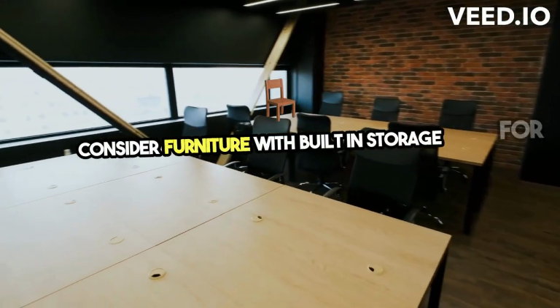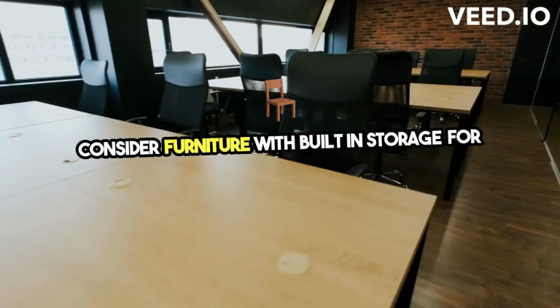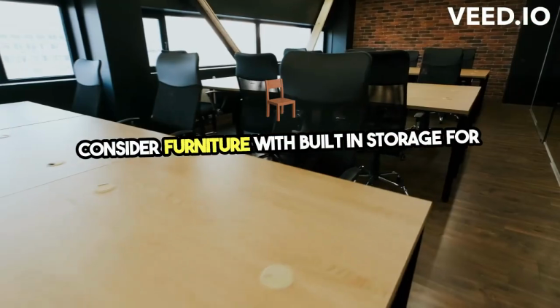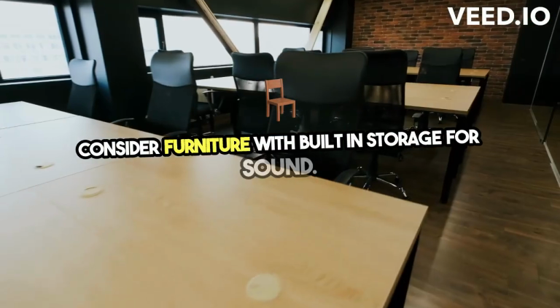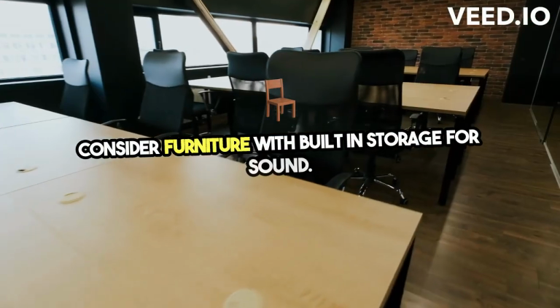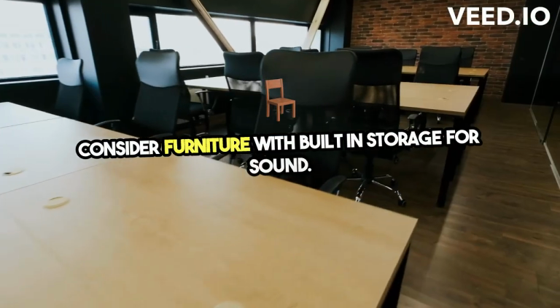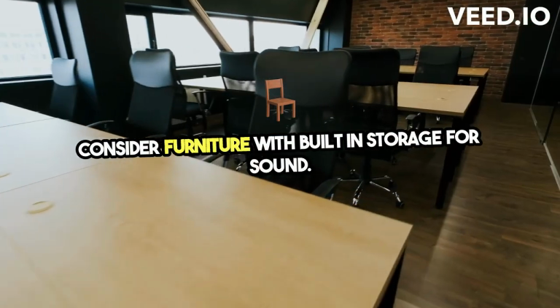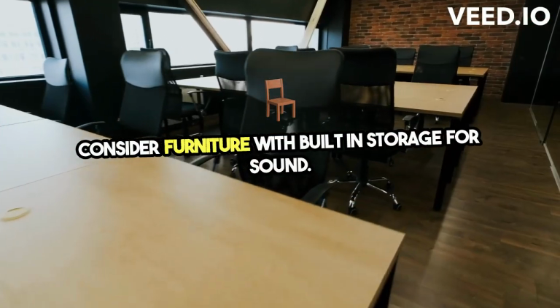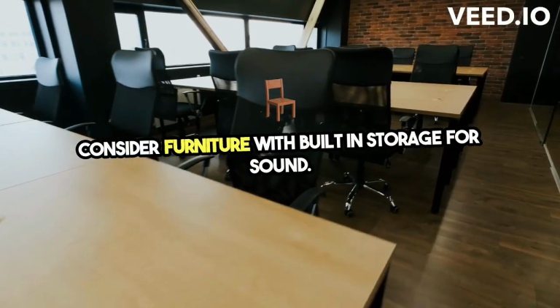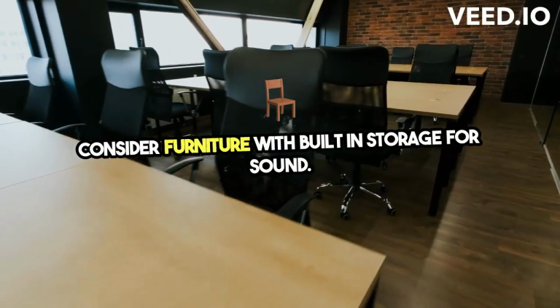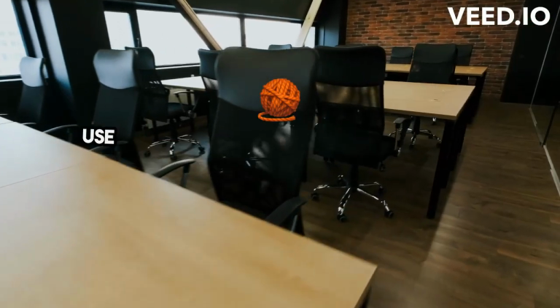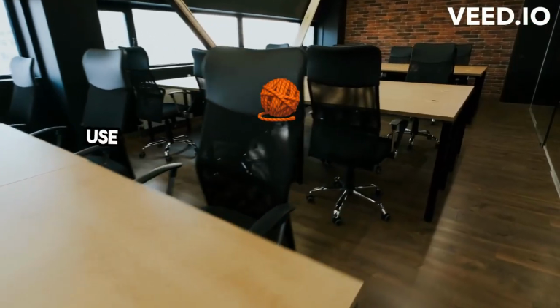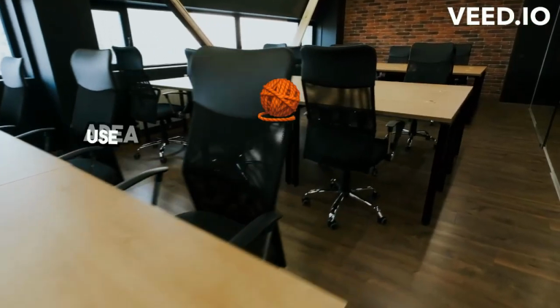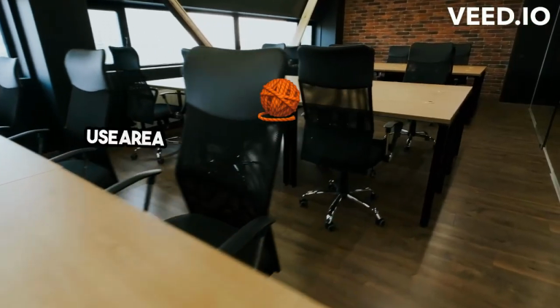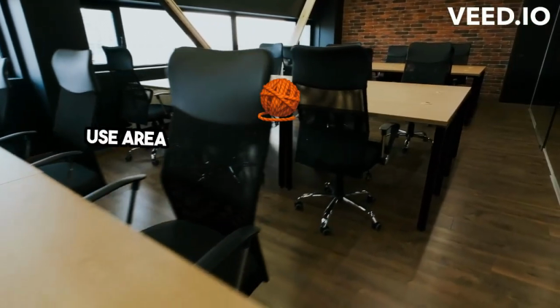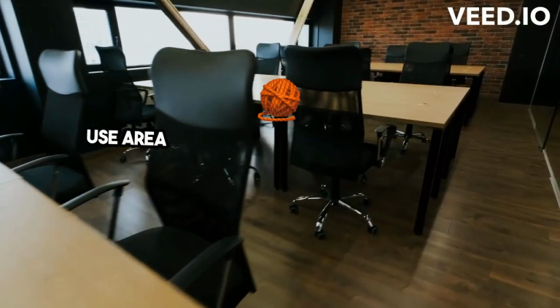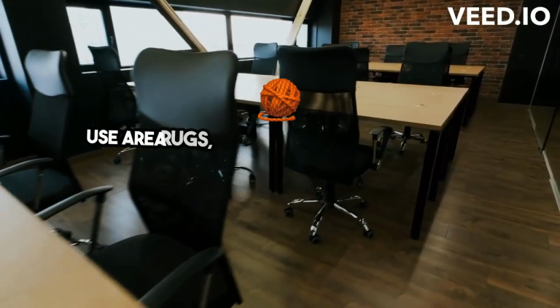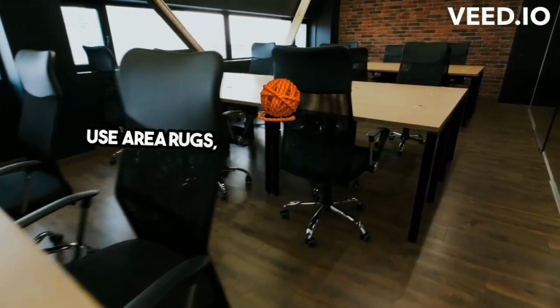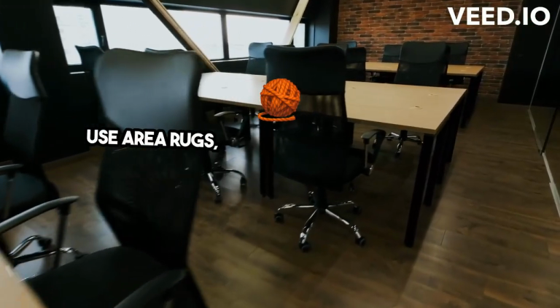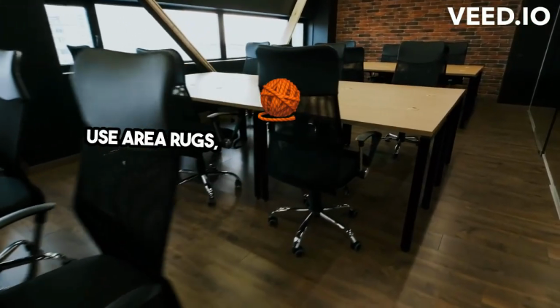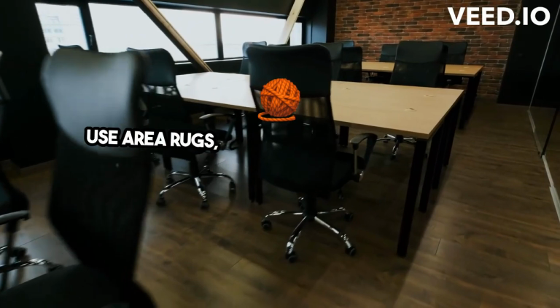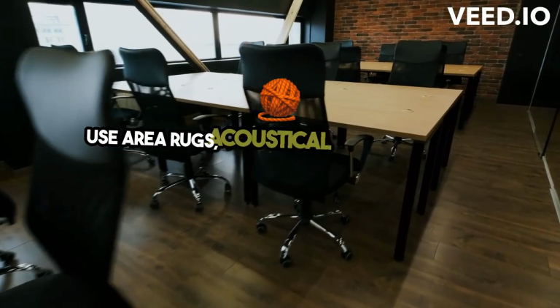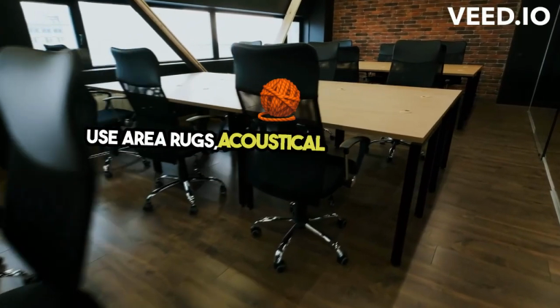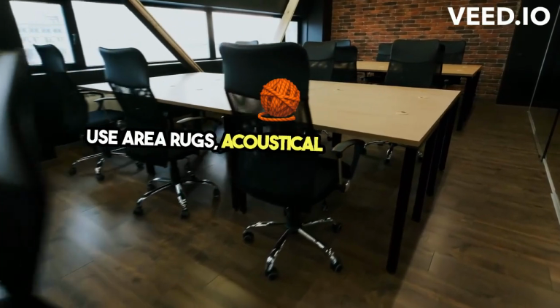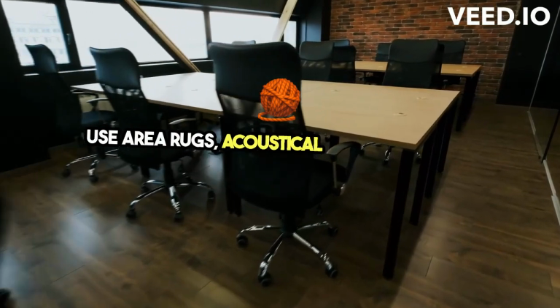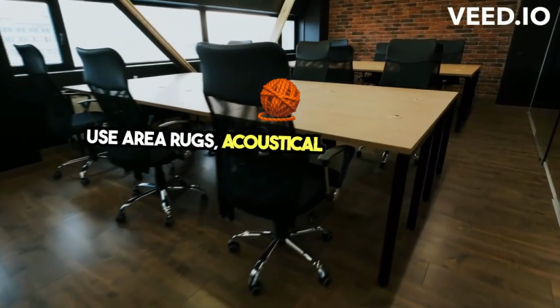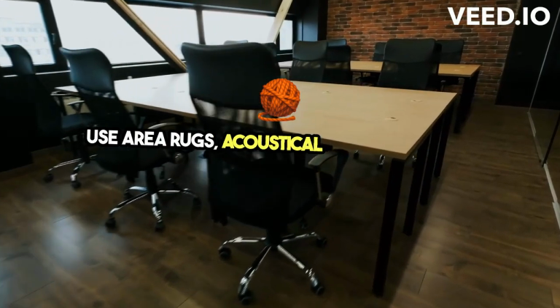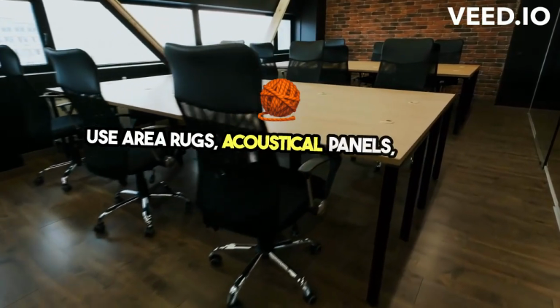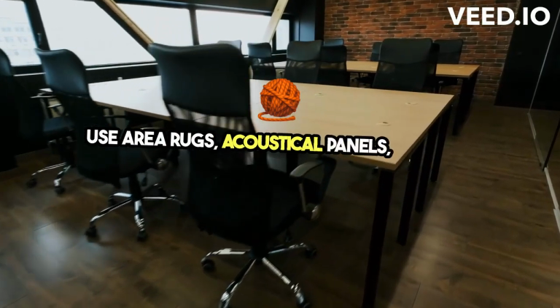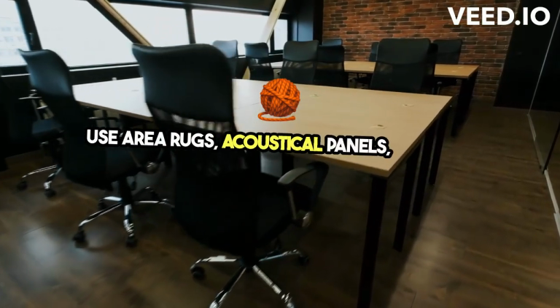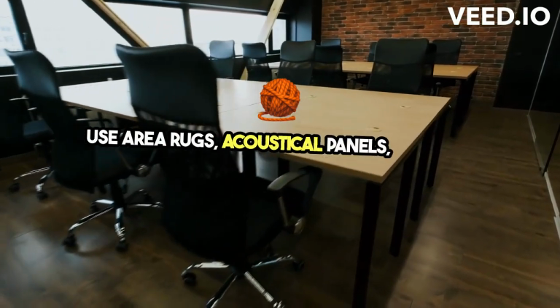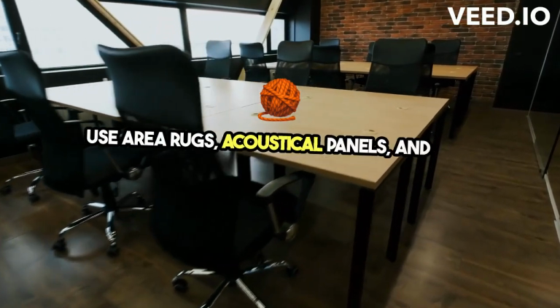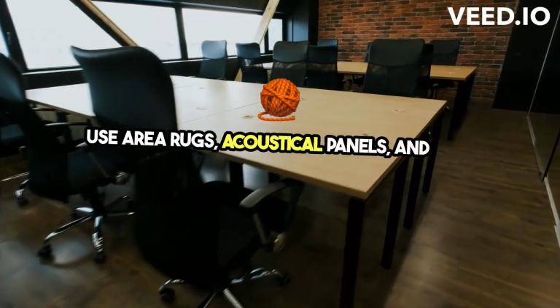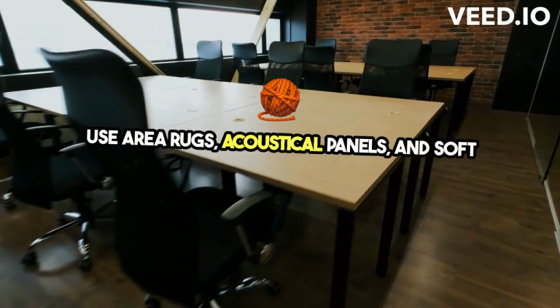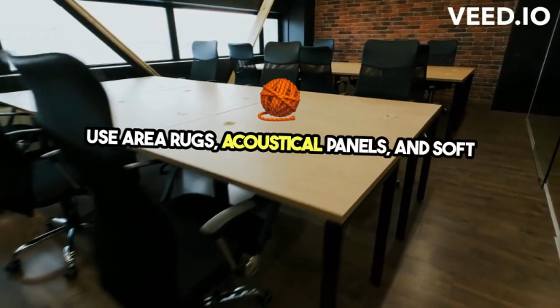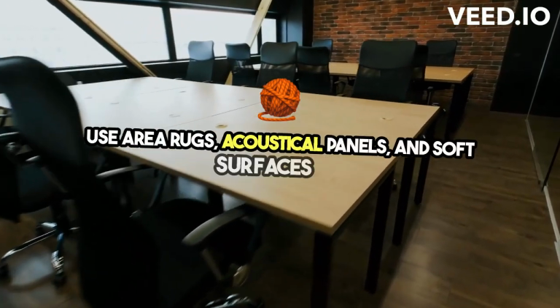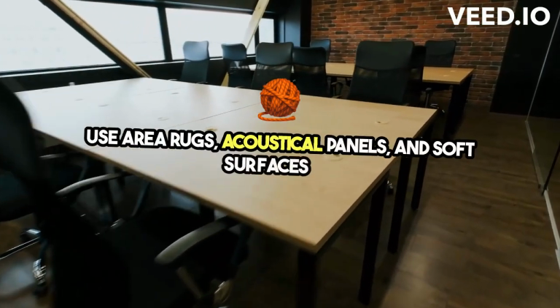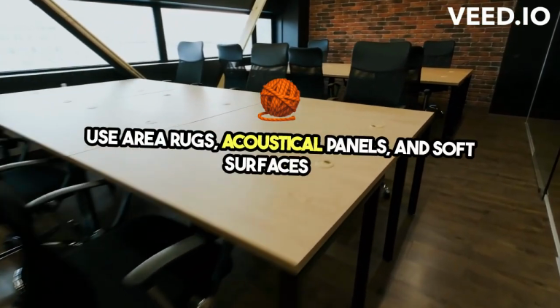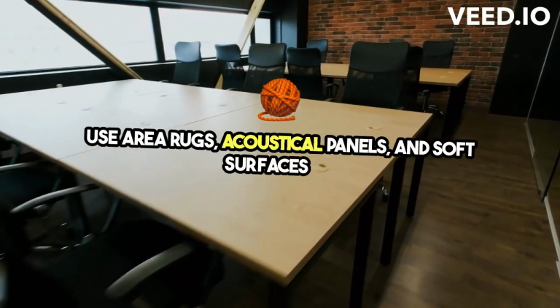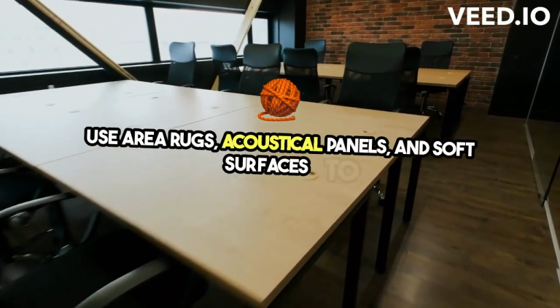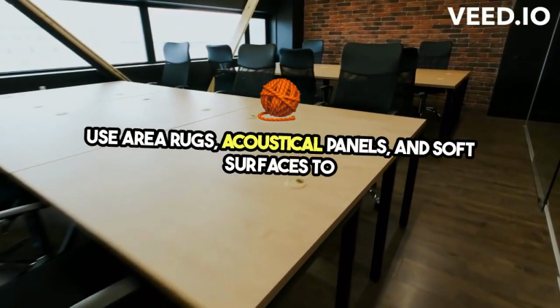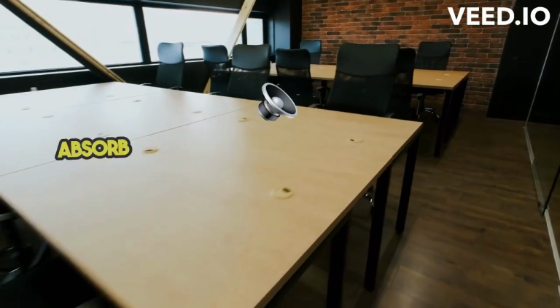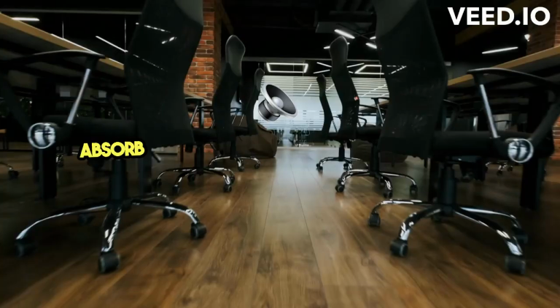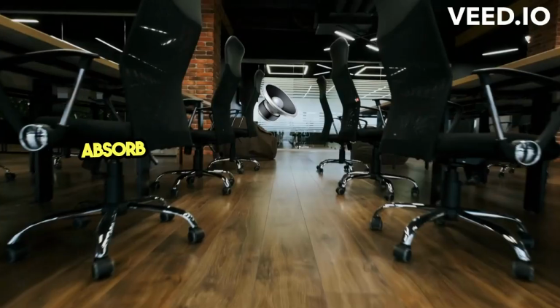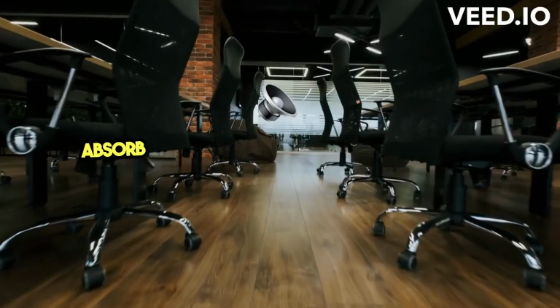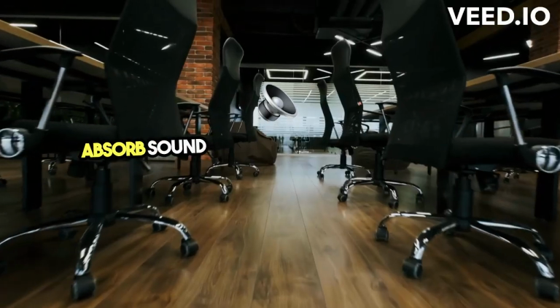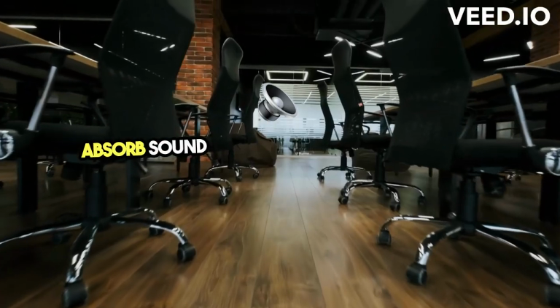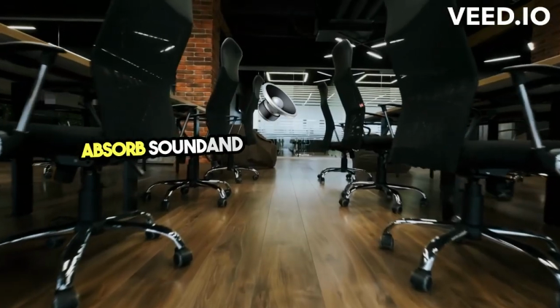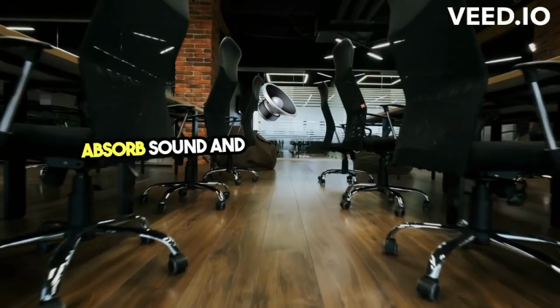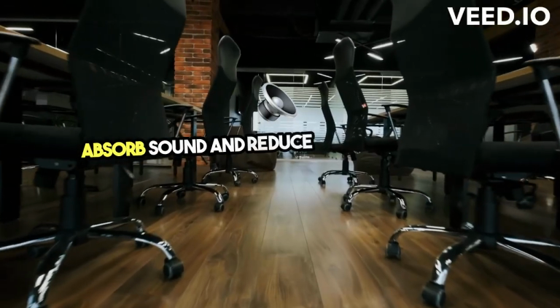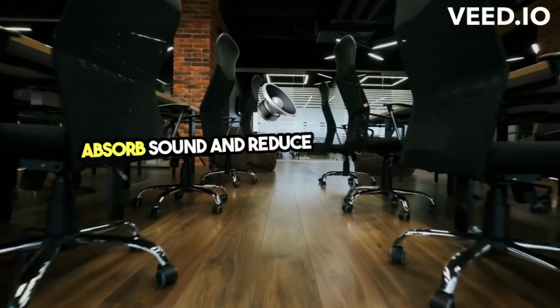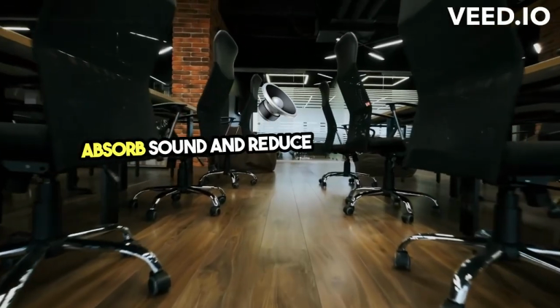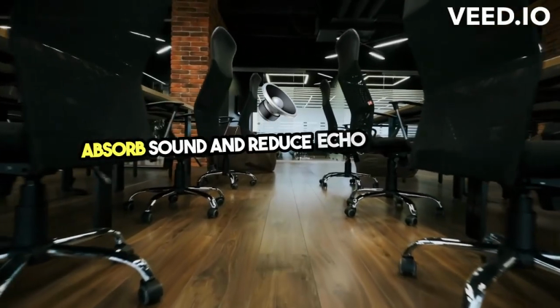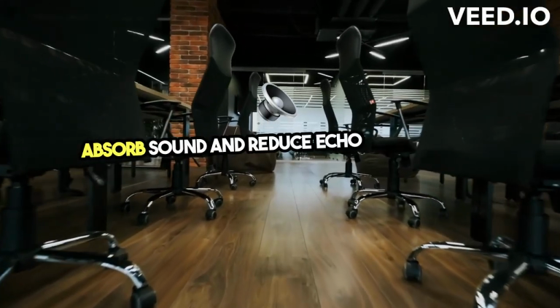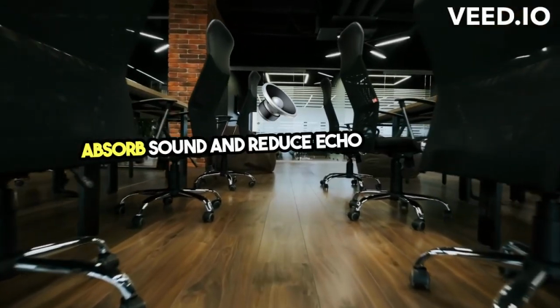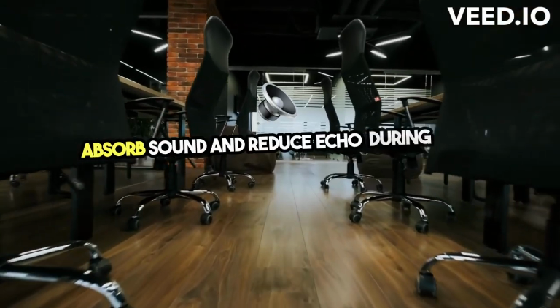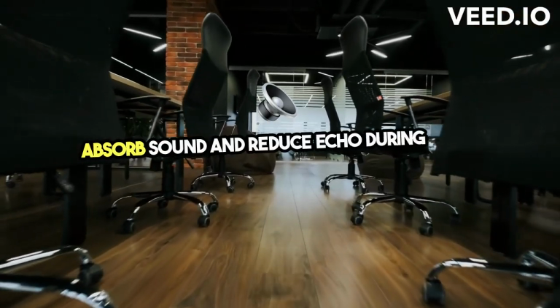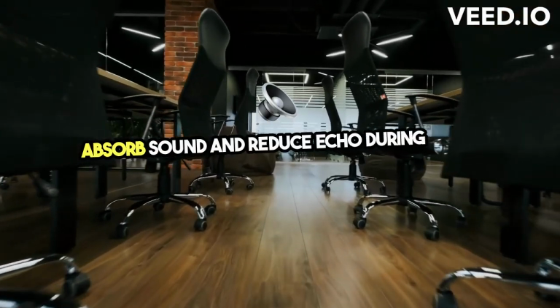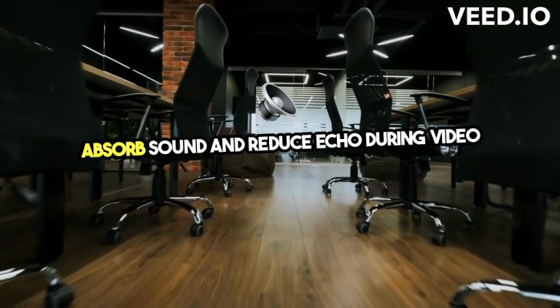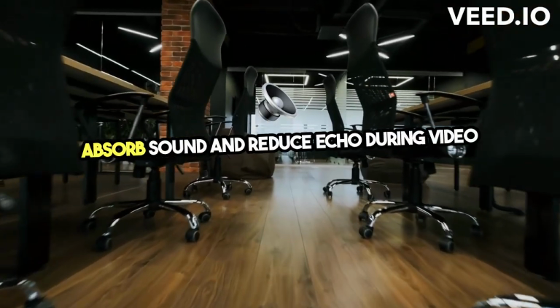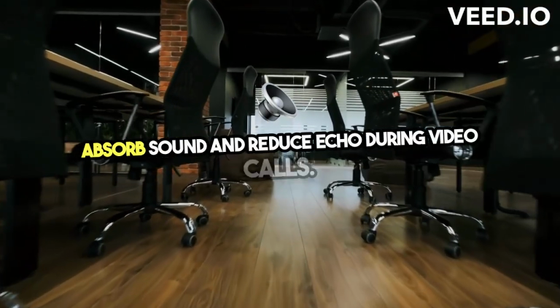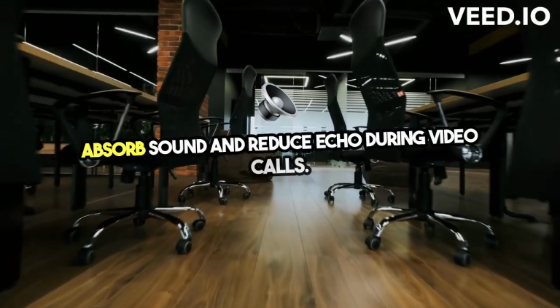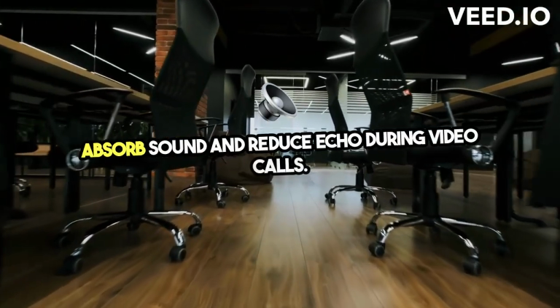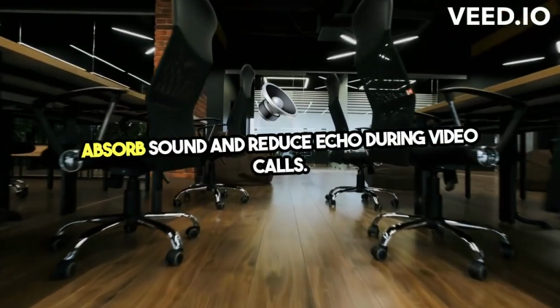4. For sound — use area rugs, acoustical panels, and soft surfaces to absorb sound and reduce echo during video calls.